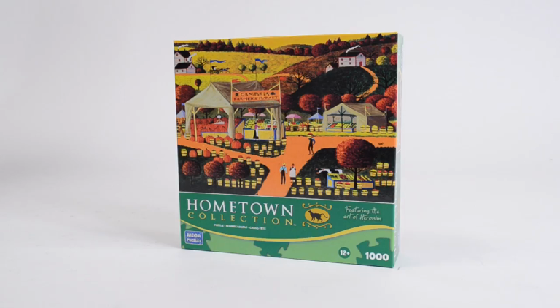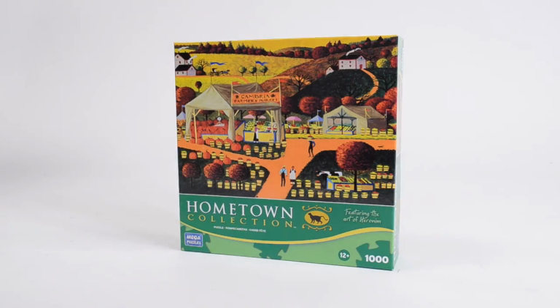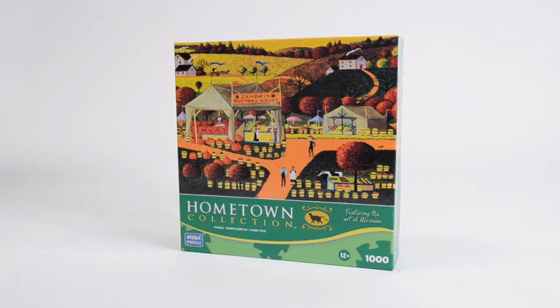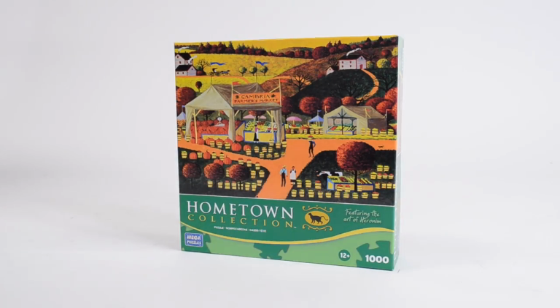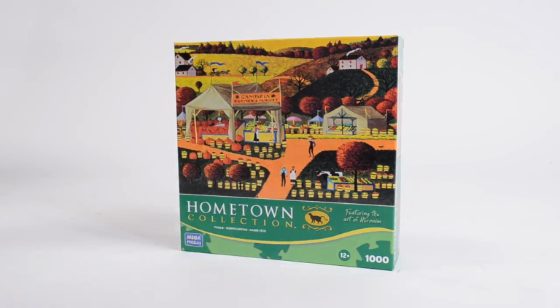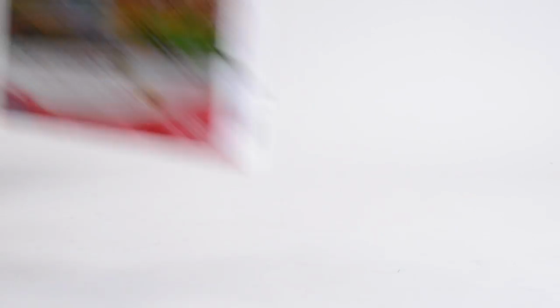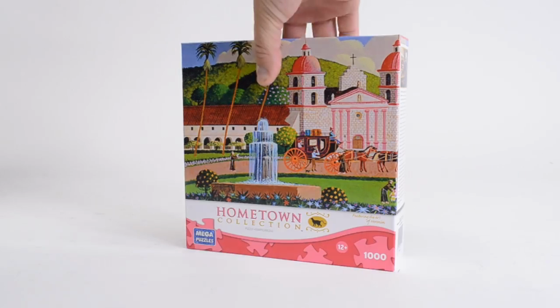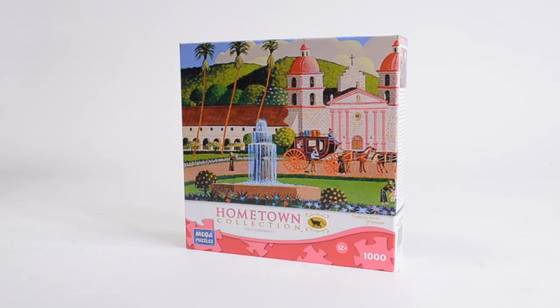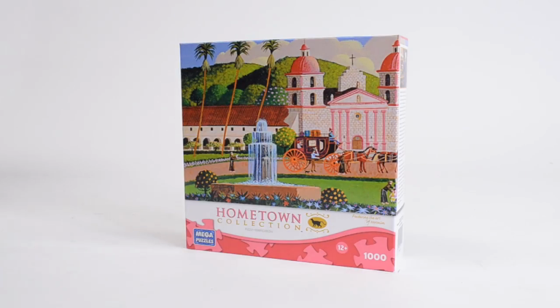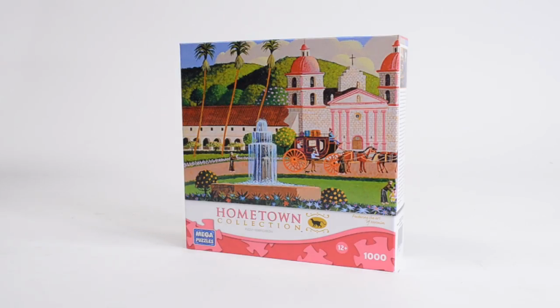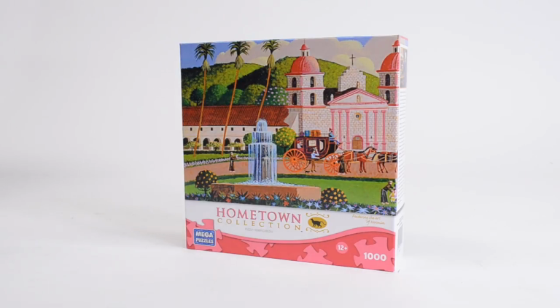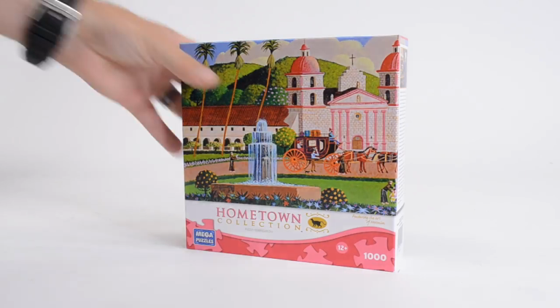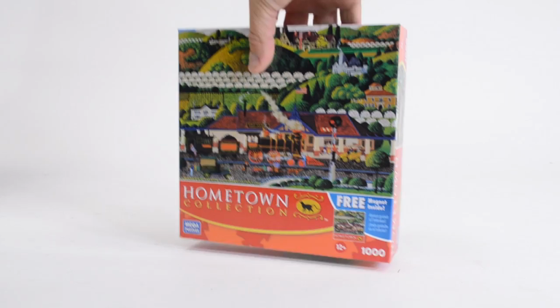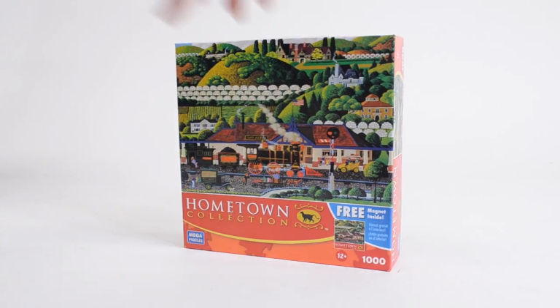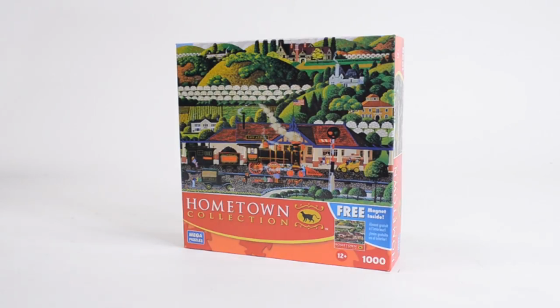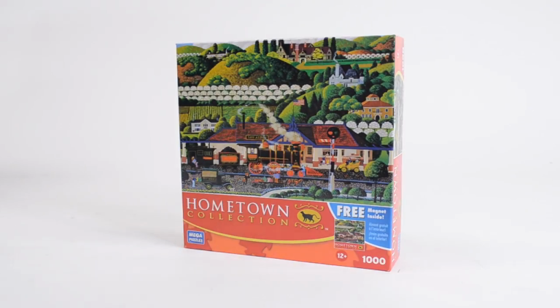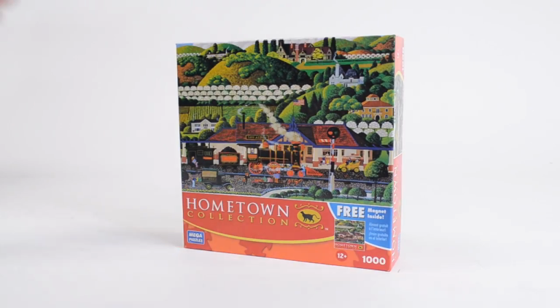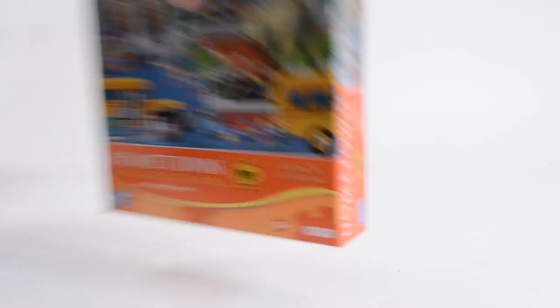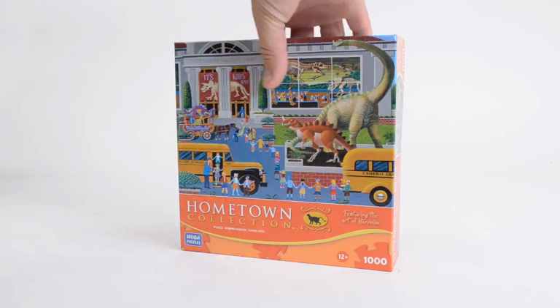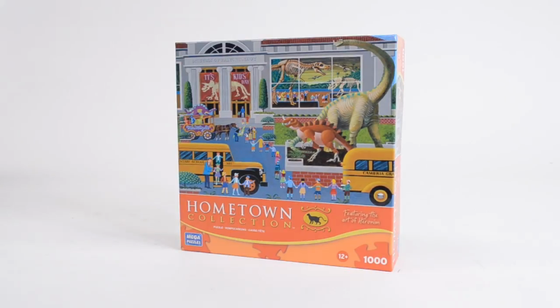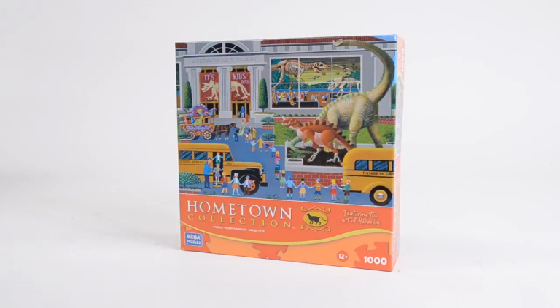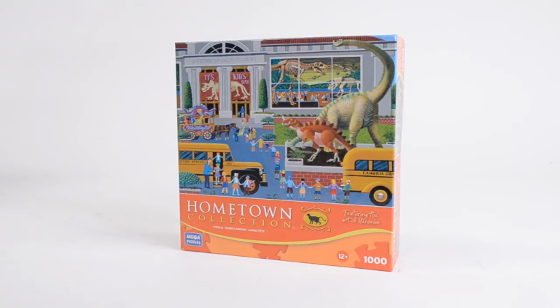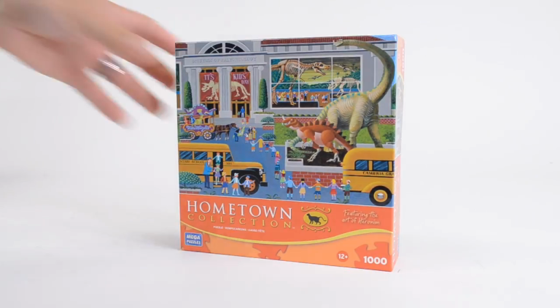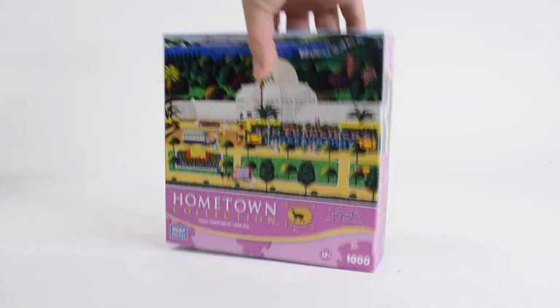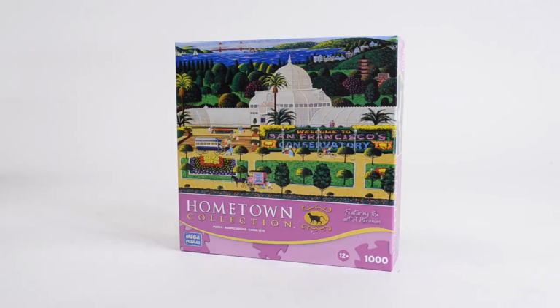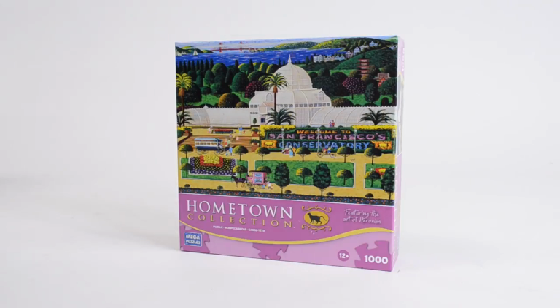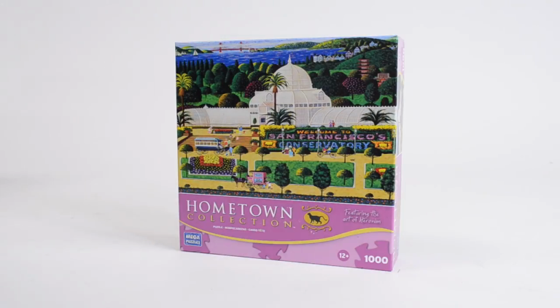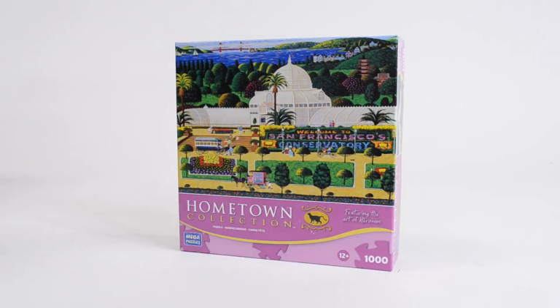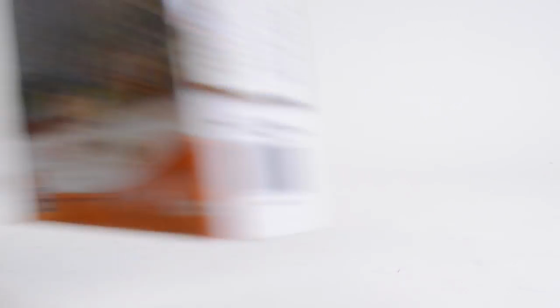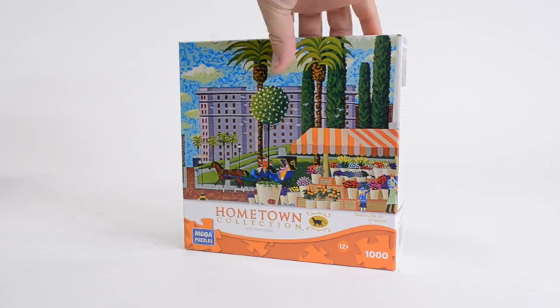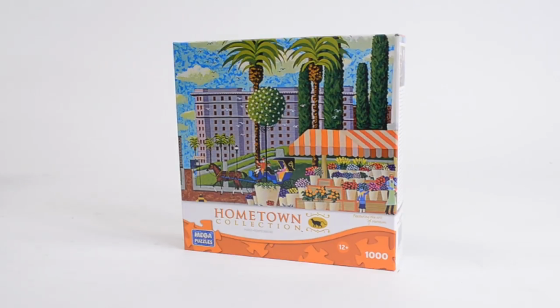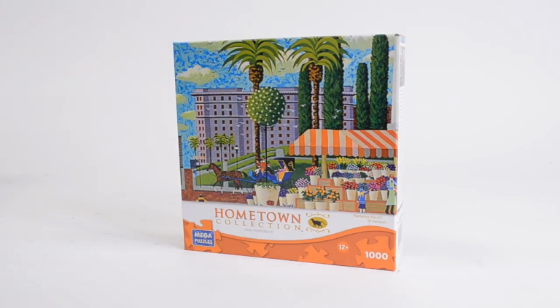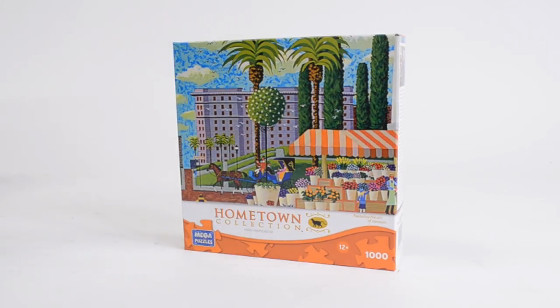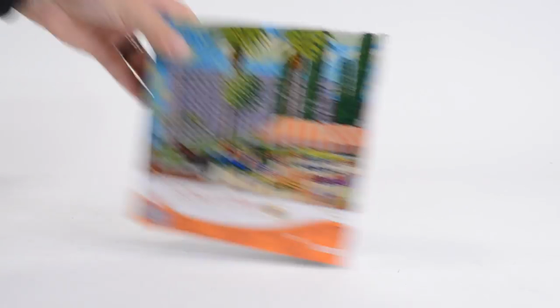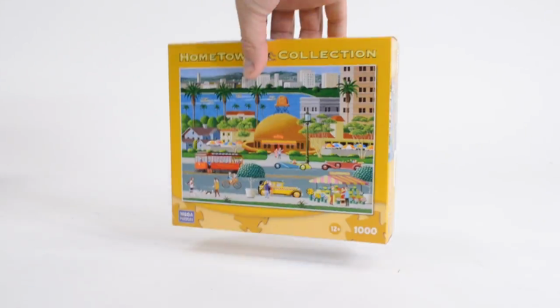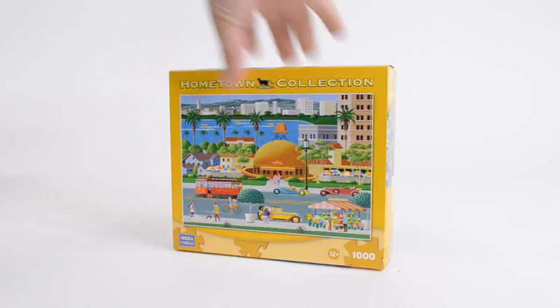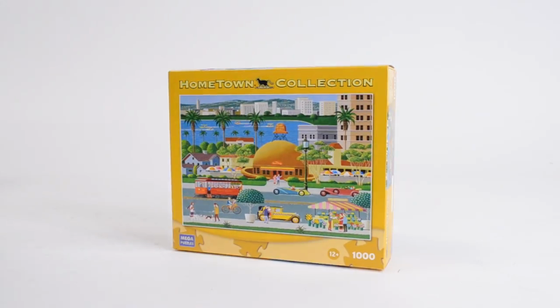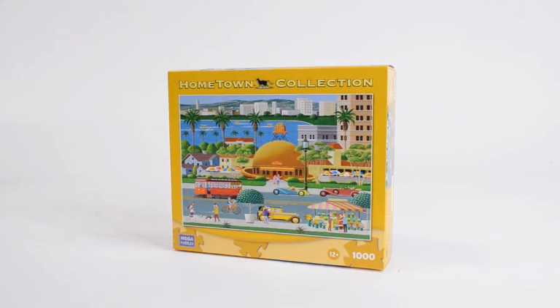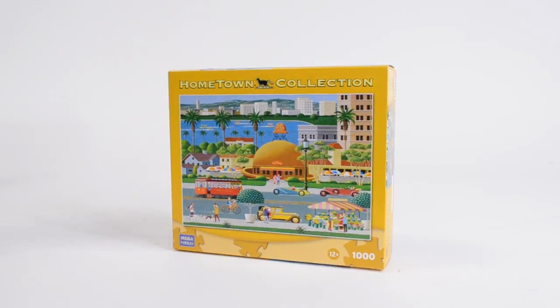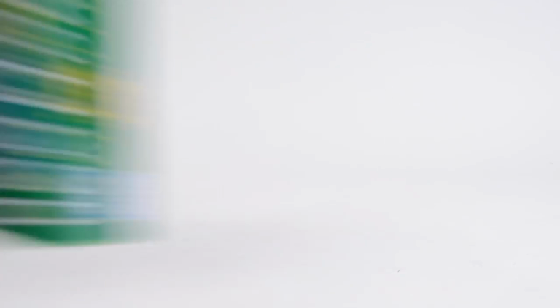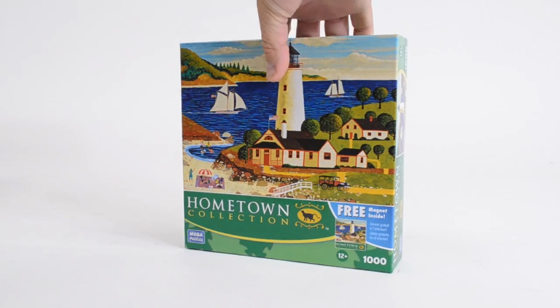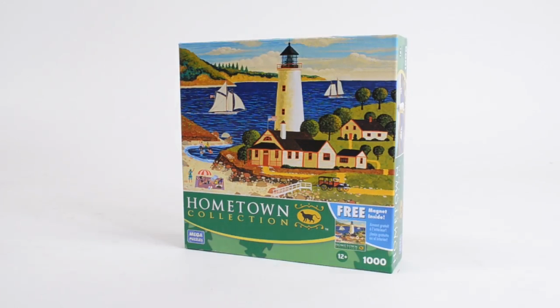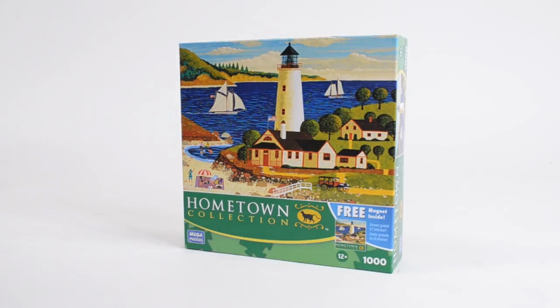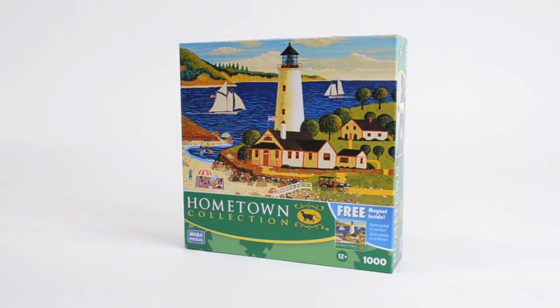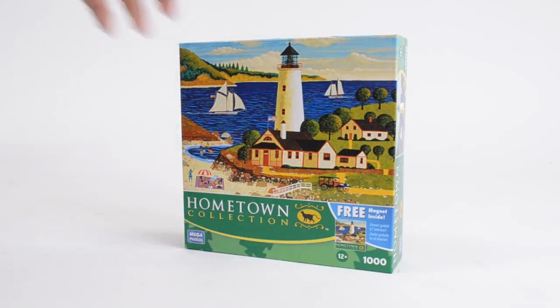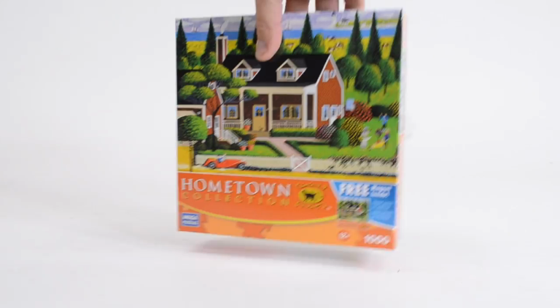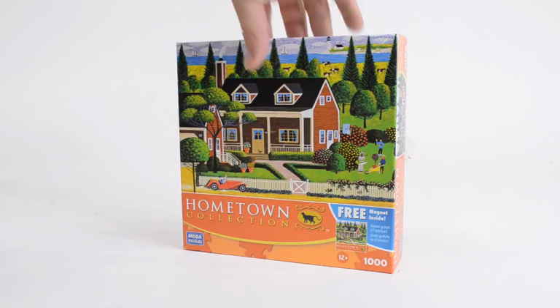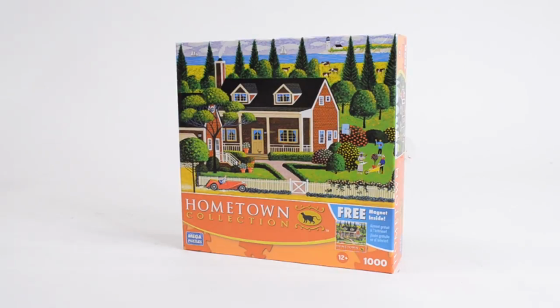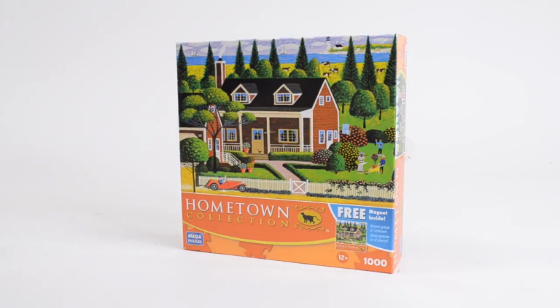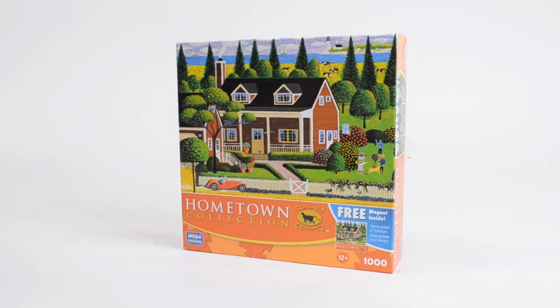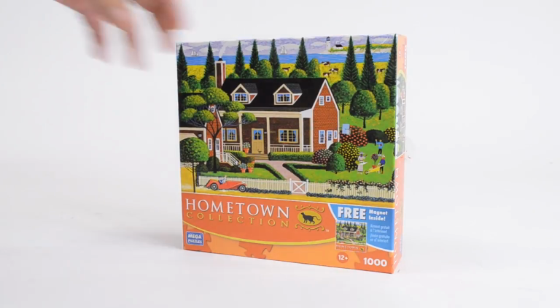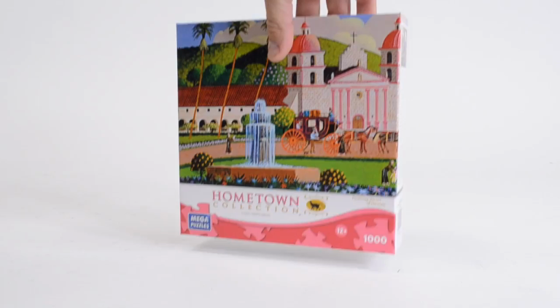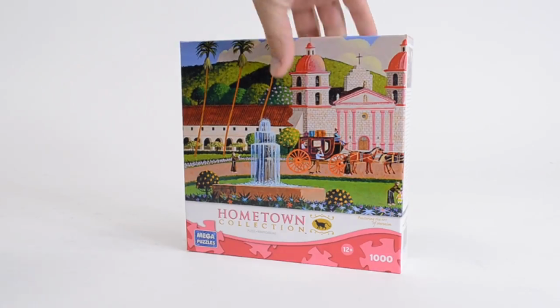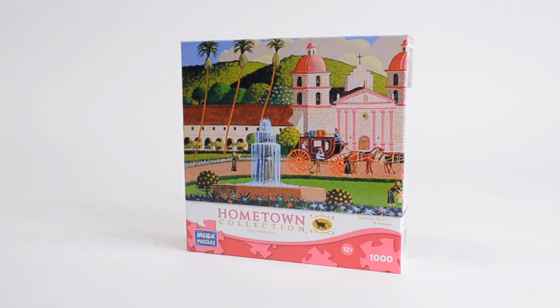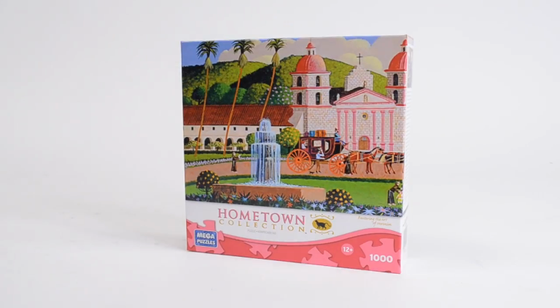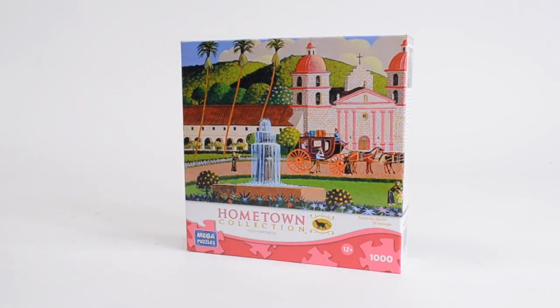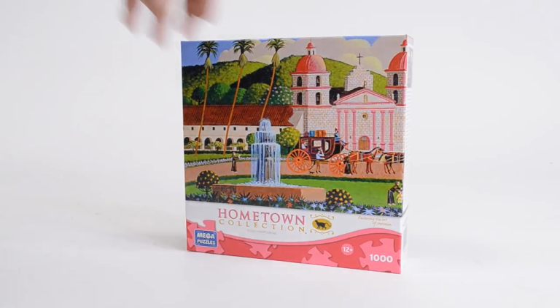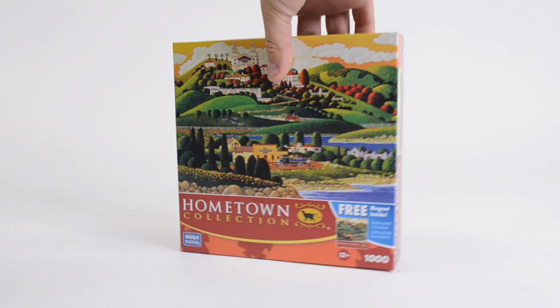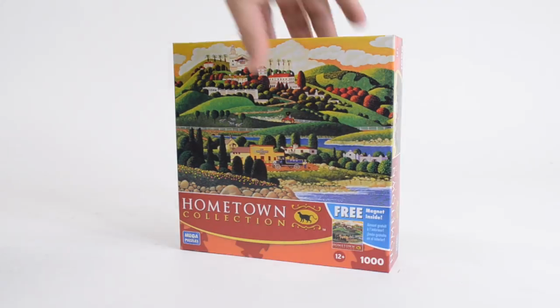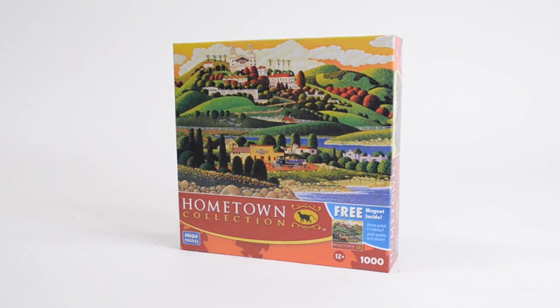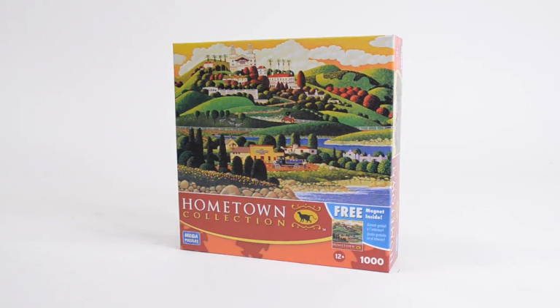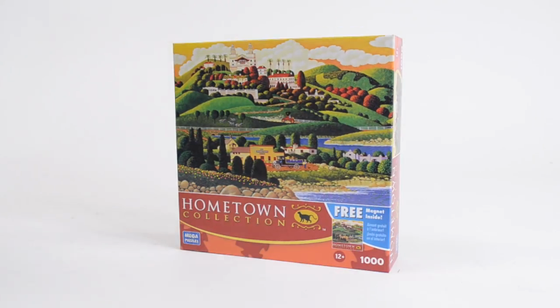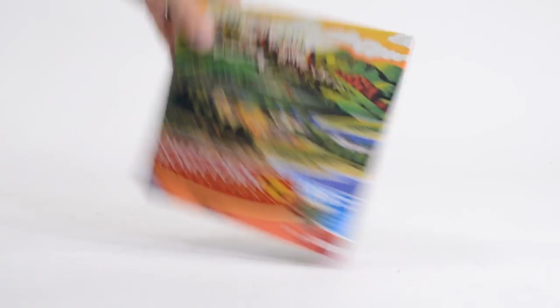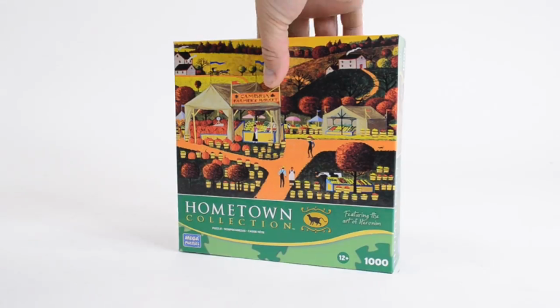With over 20 puzzles to choose from, the Hometown Collection featuring the art of Hieronym is sure to be one of your favorite puzzle series.